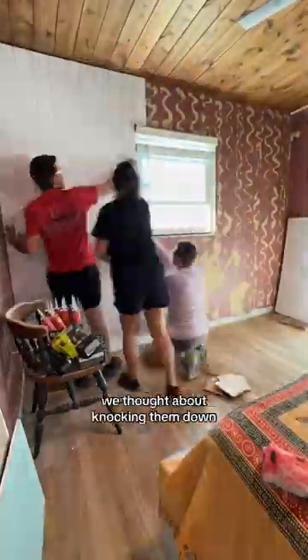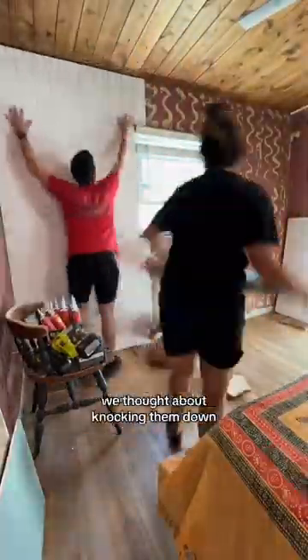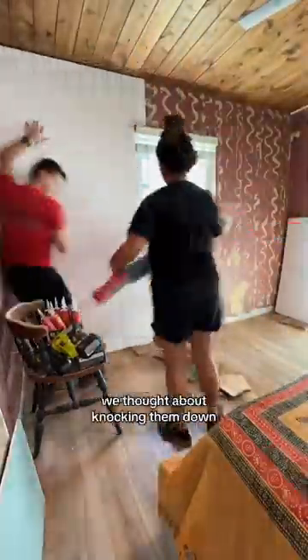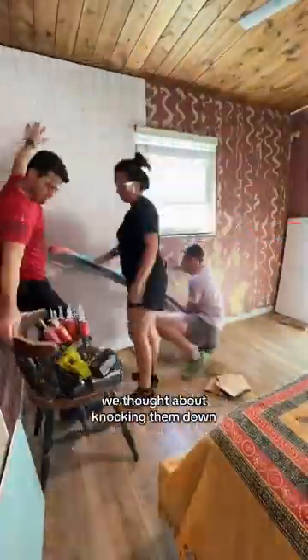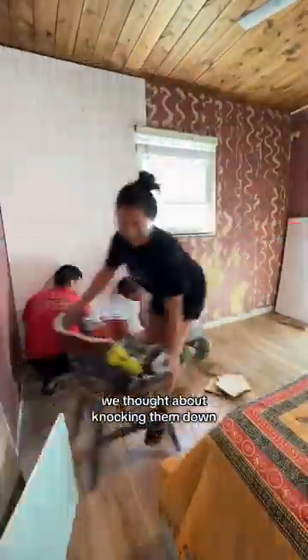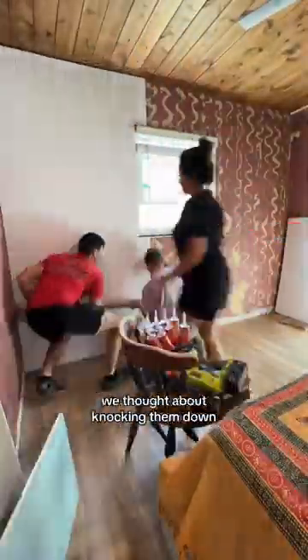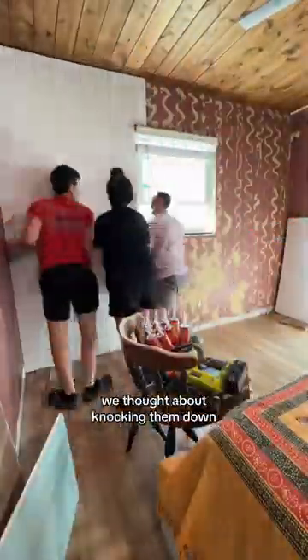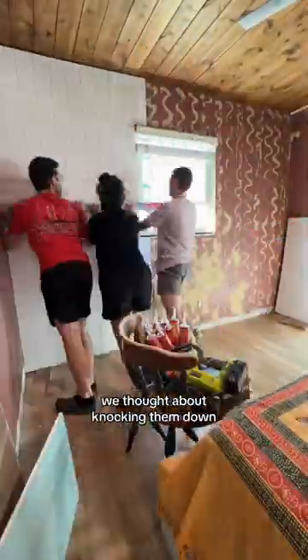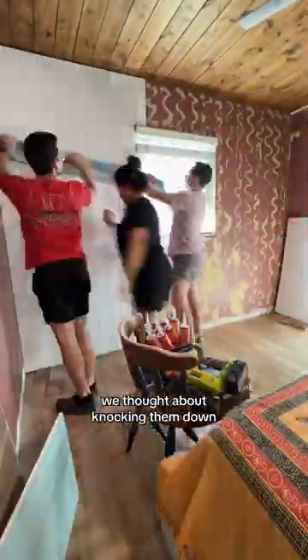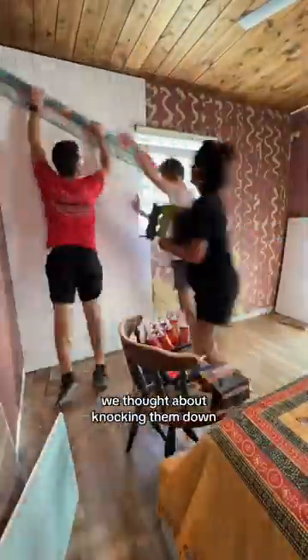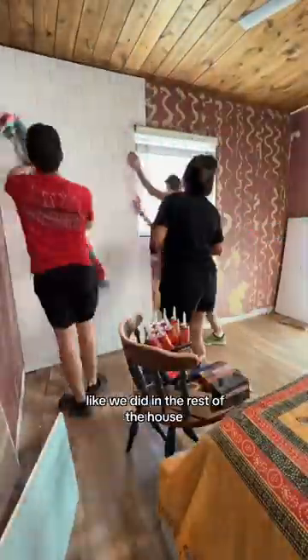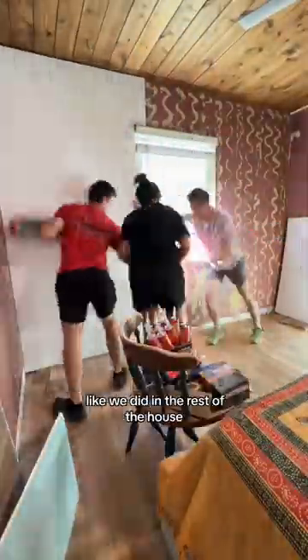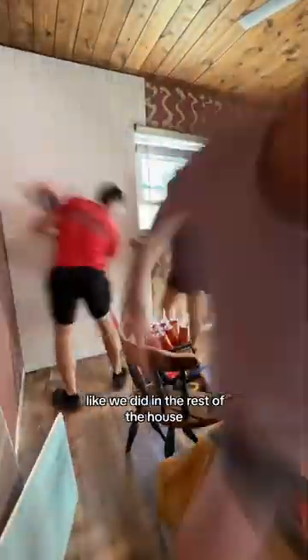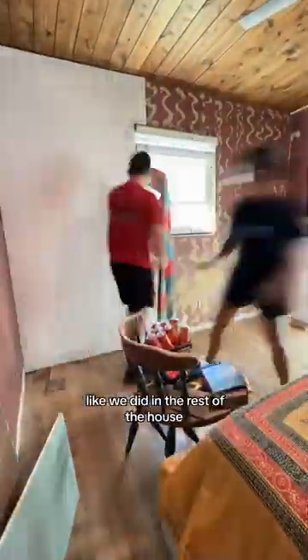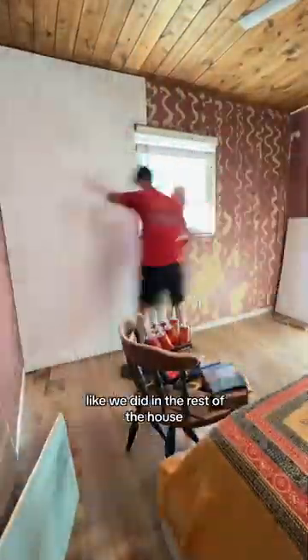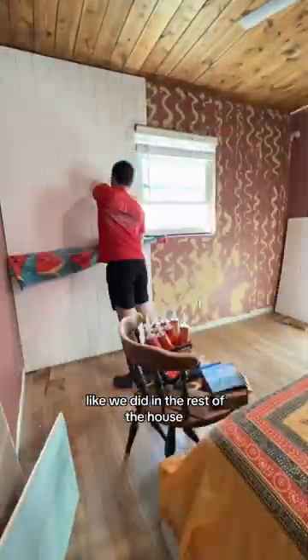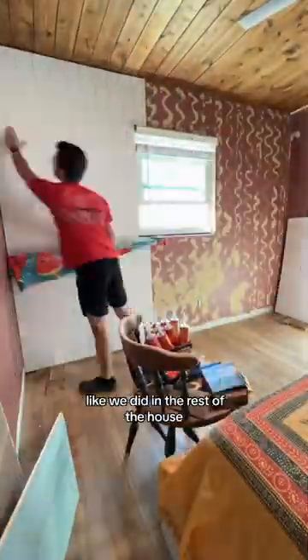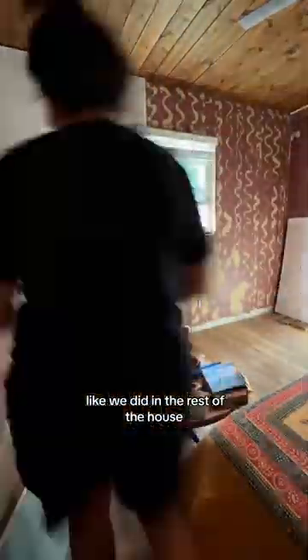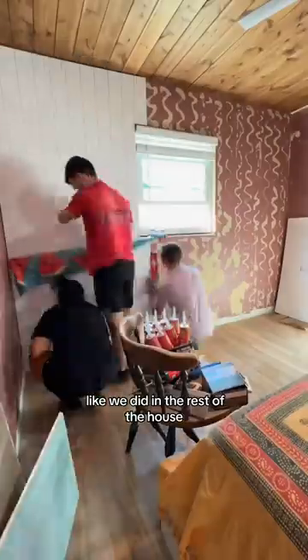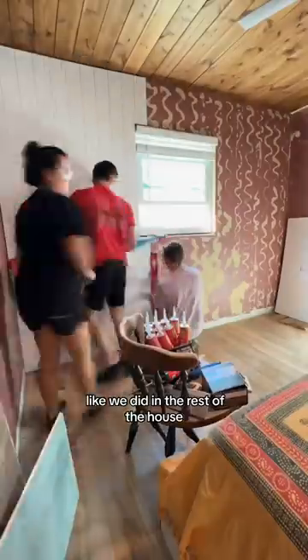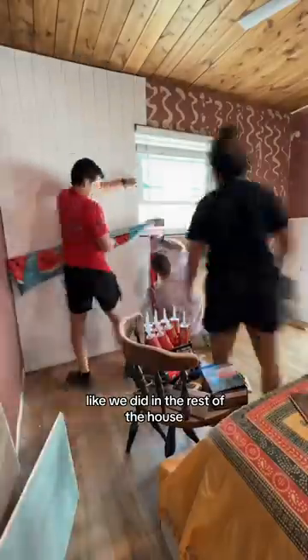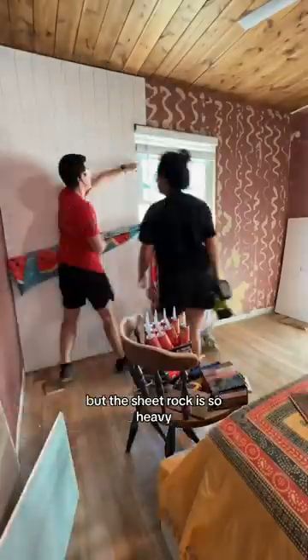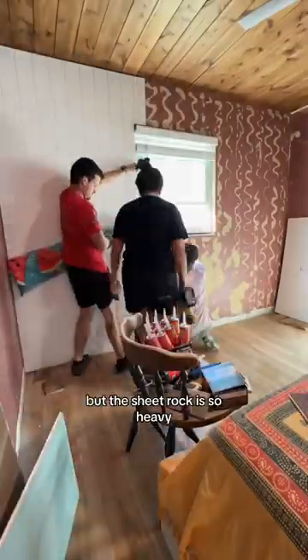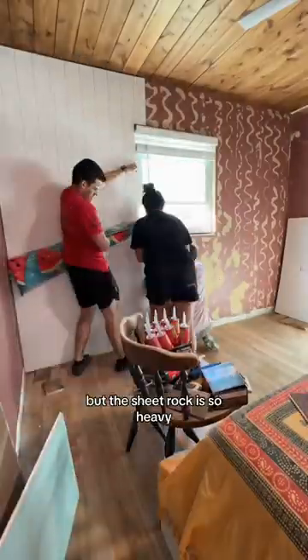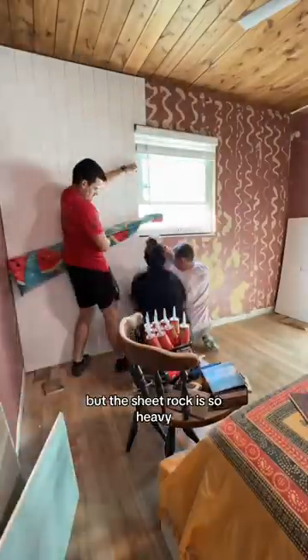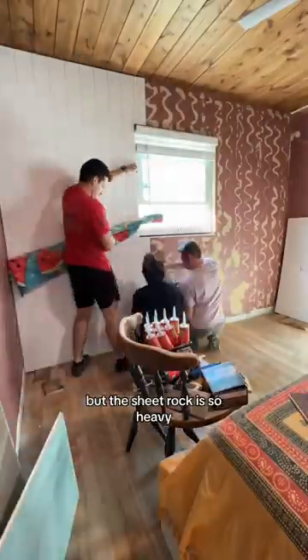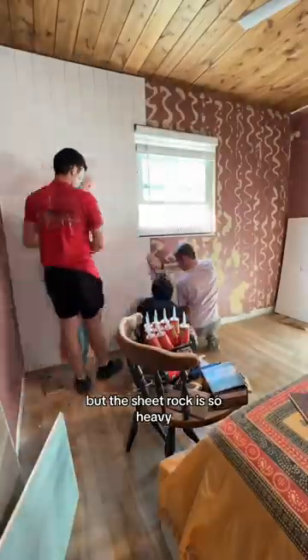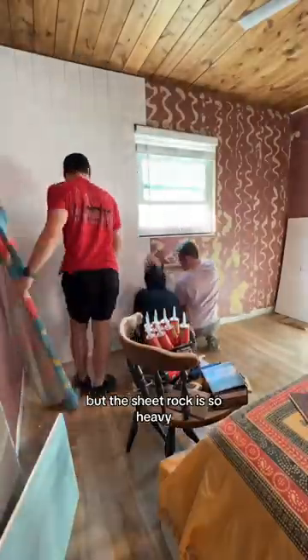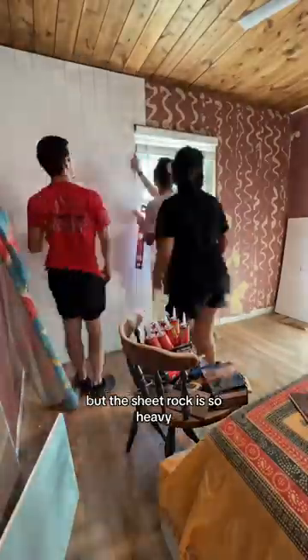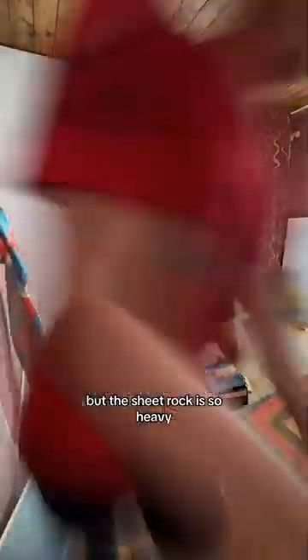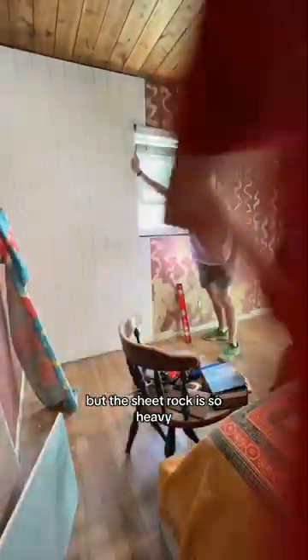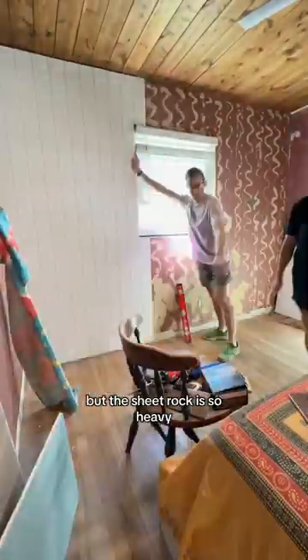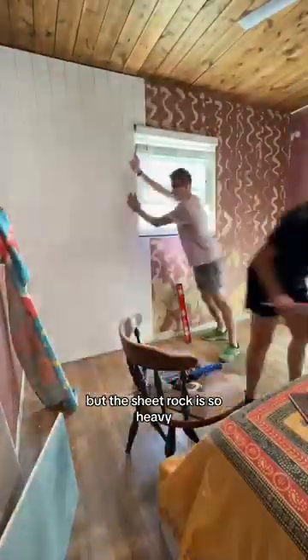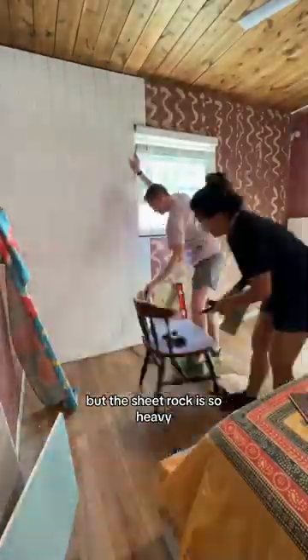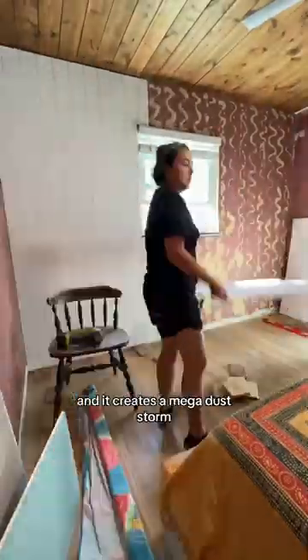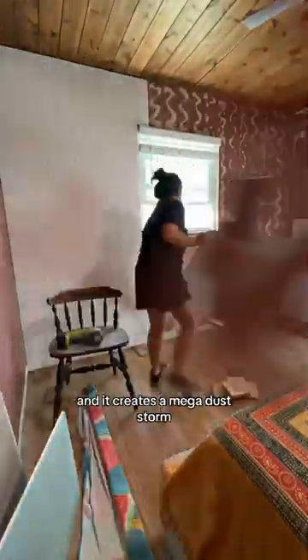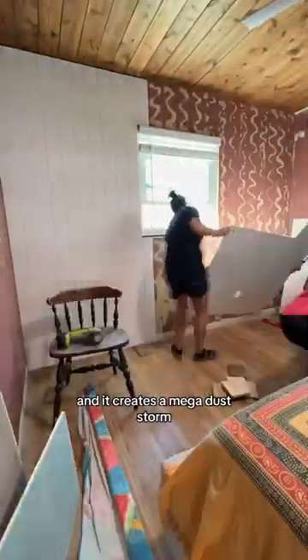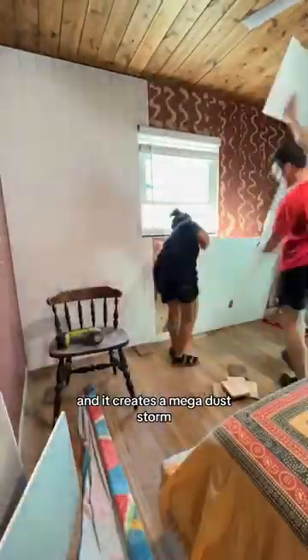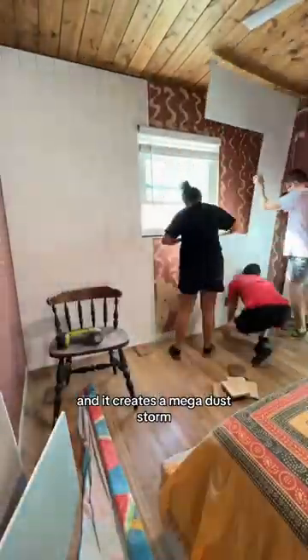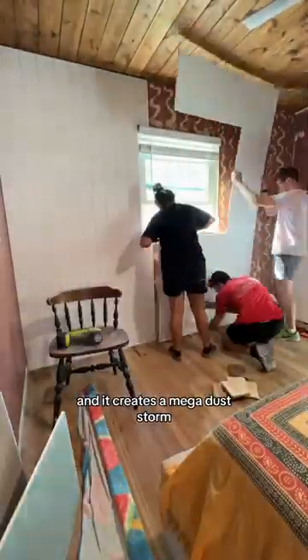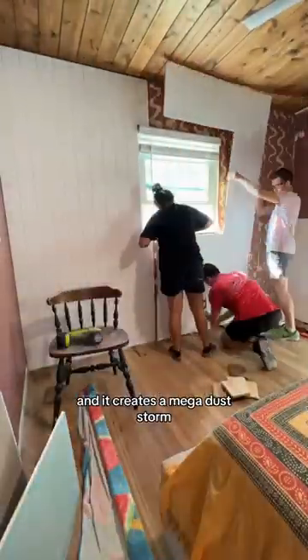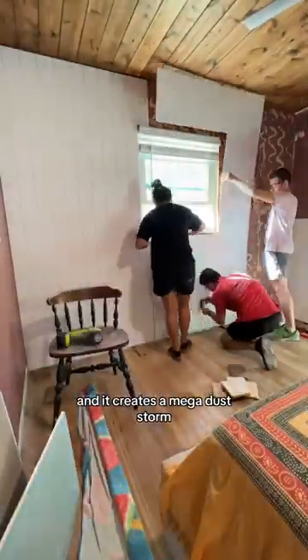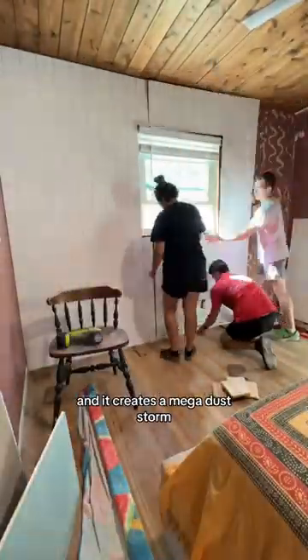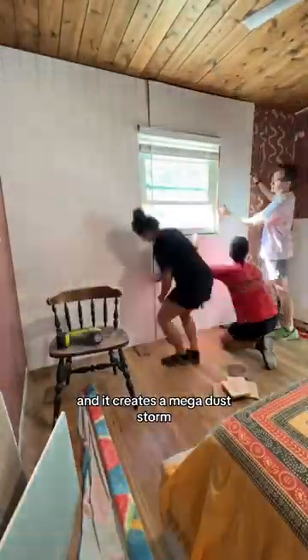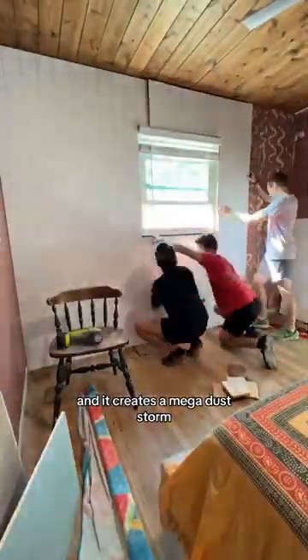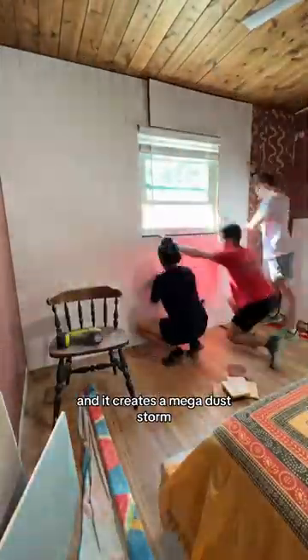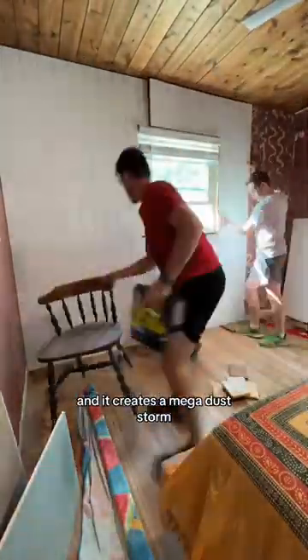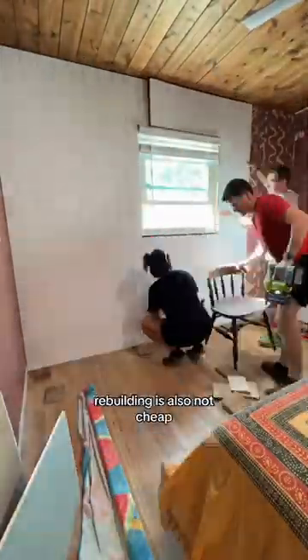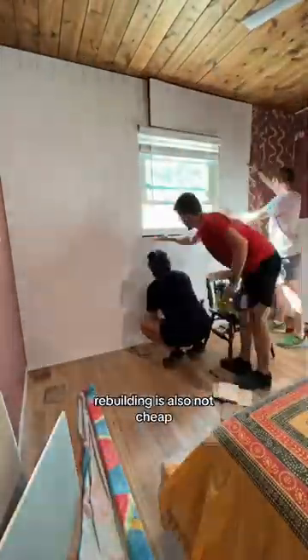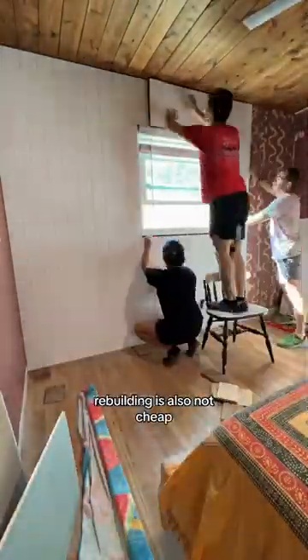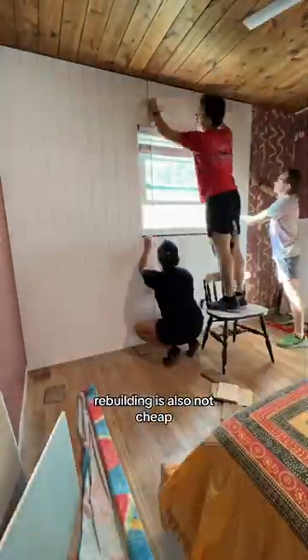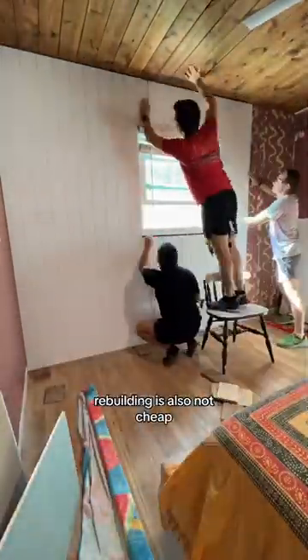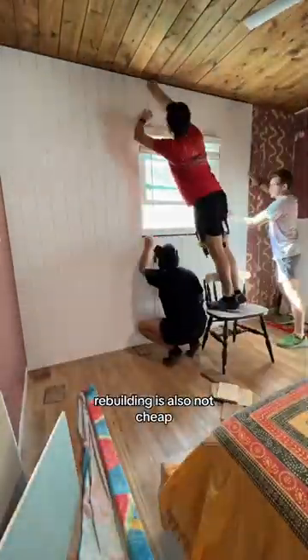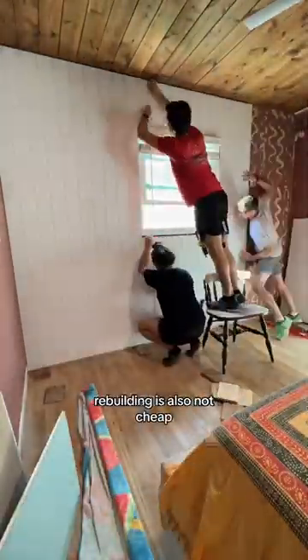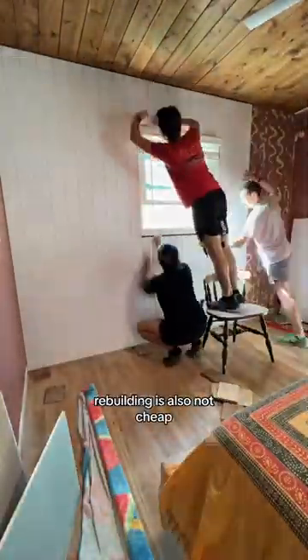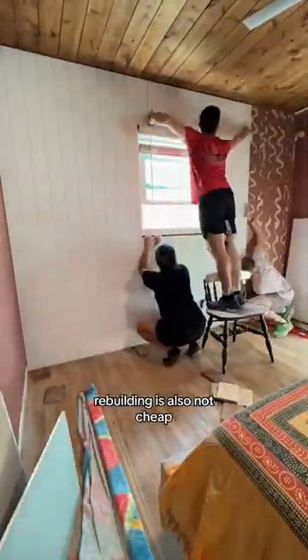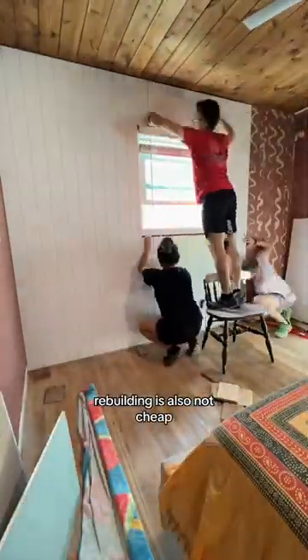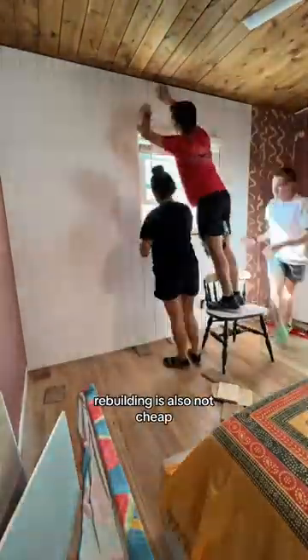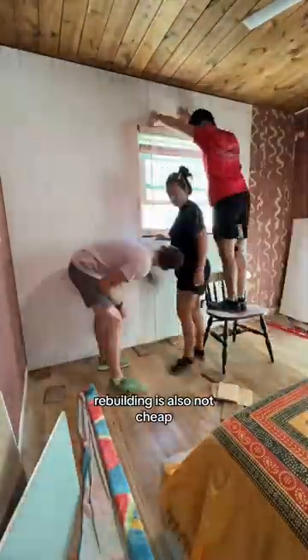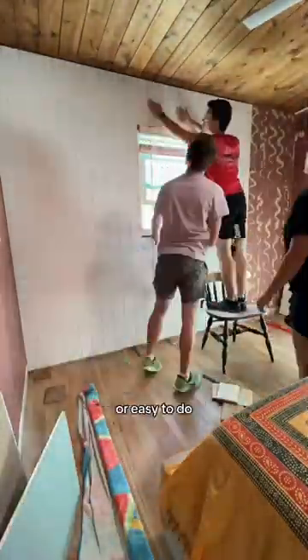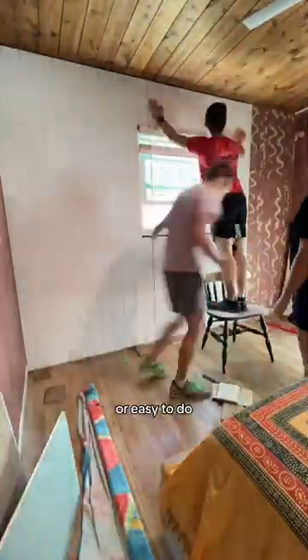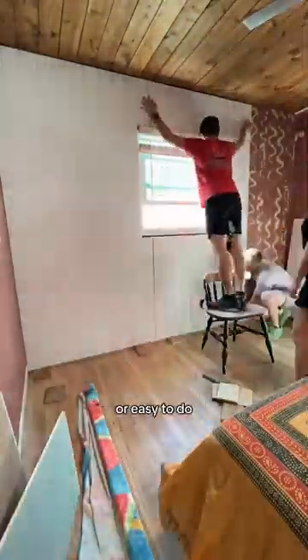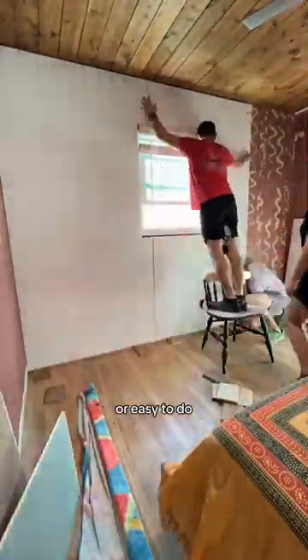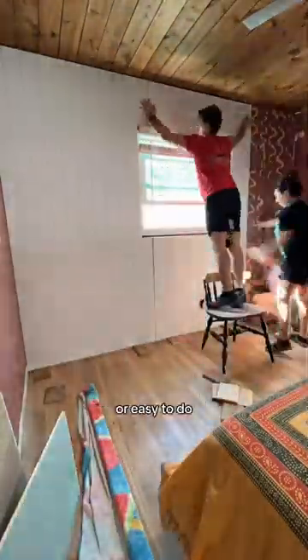We thought about knocking them down like we did in the rest of the house, but the sheetrock is so heavy and it creates a mega dust storm. Rebuilding is also not cheap or easy to do.